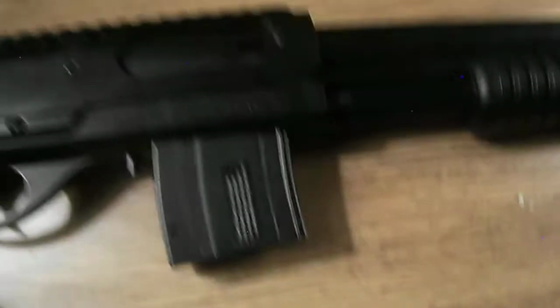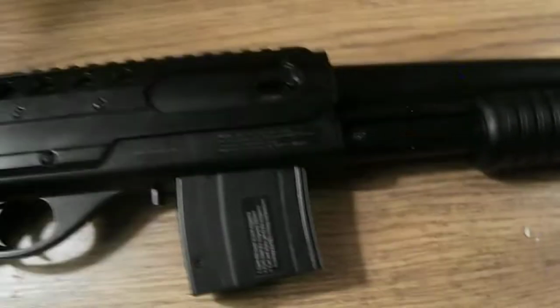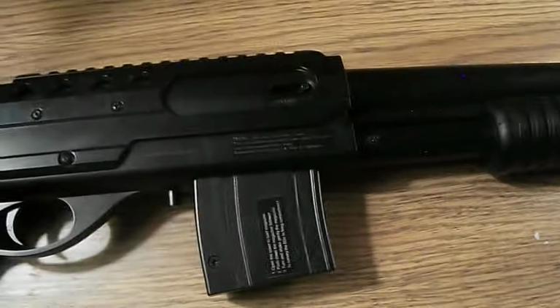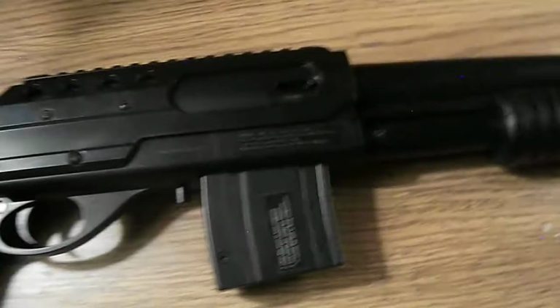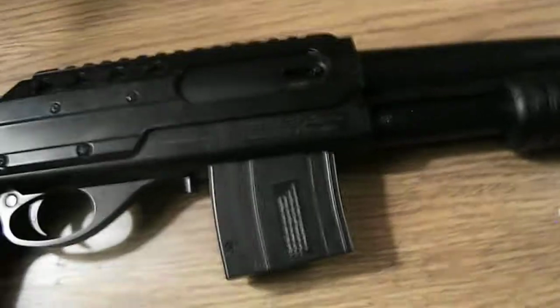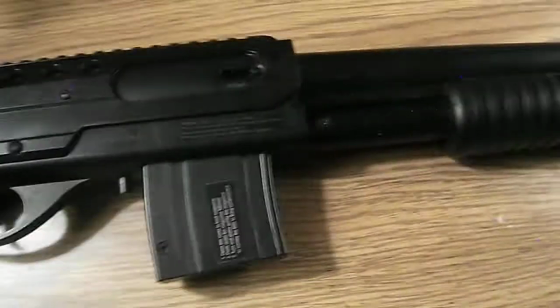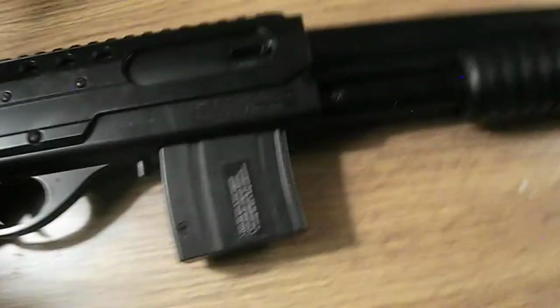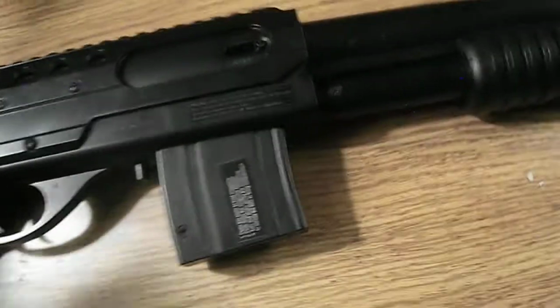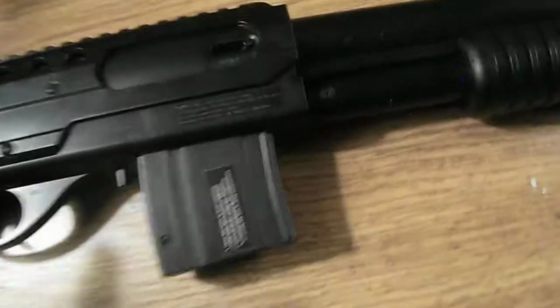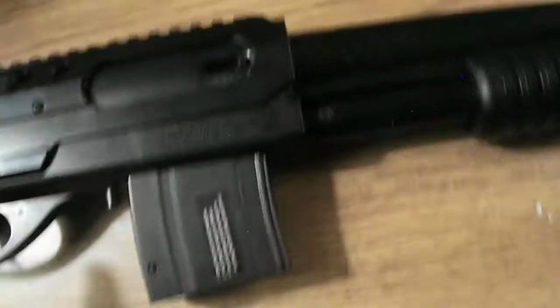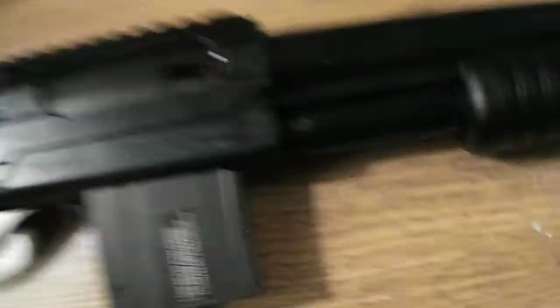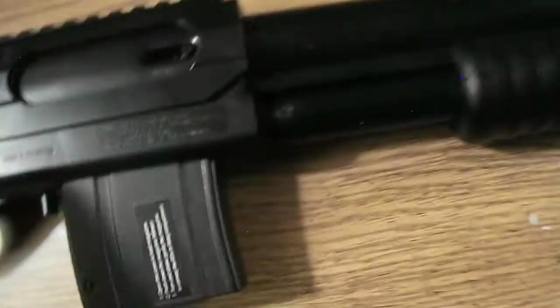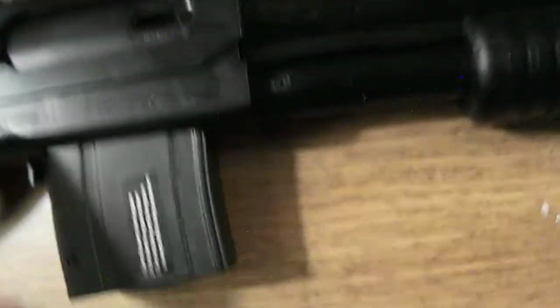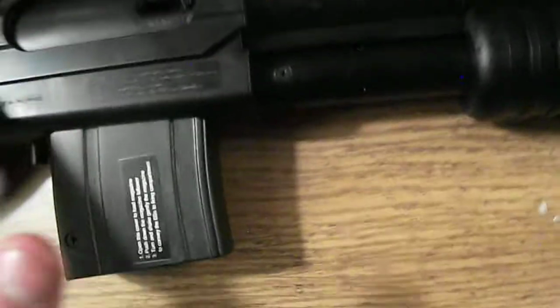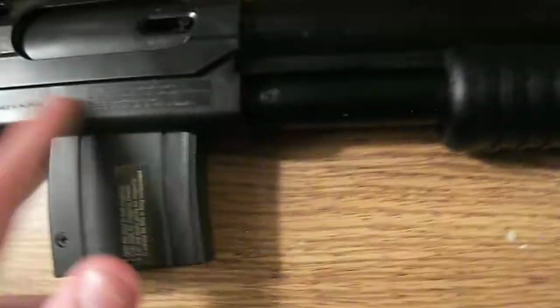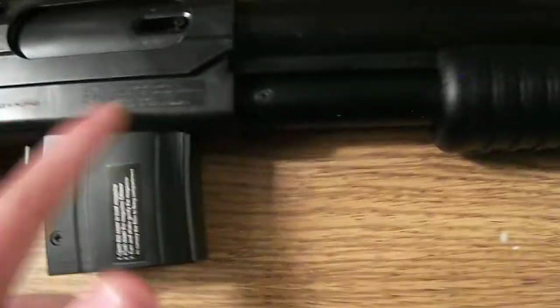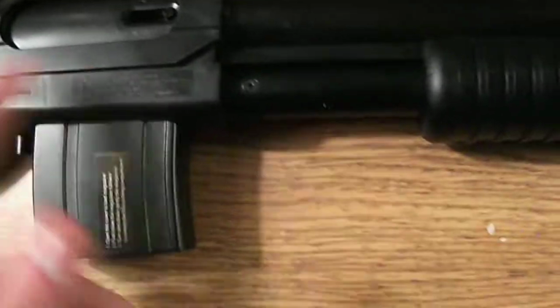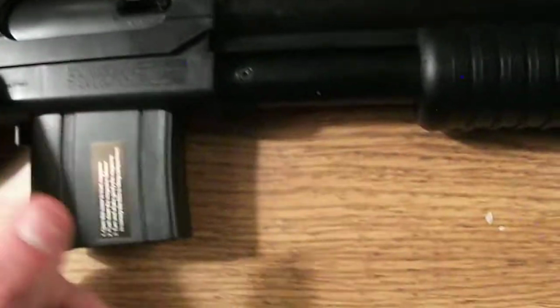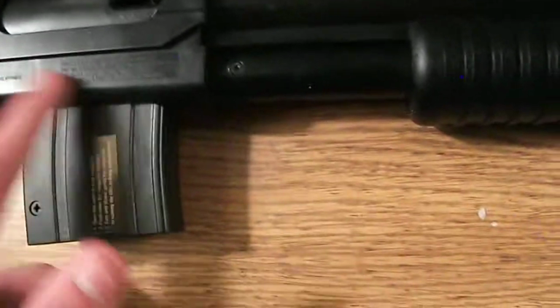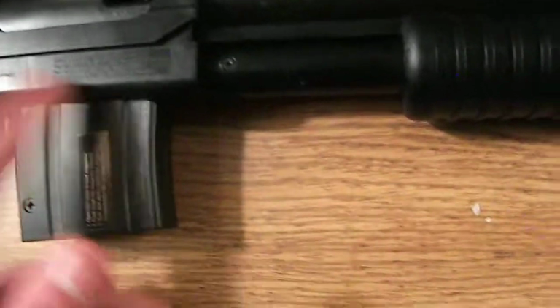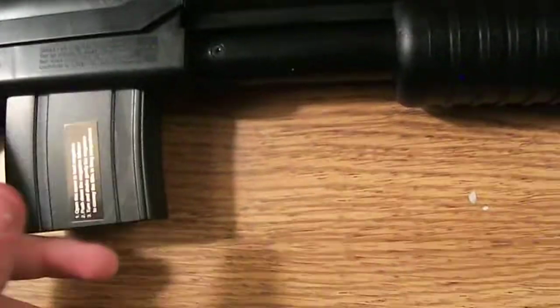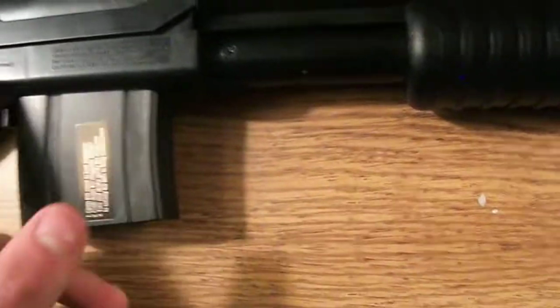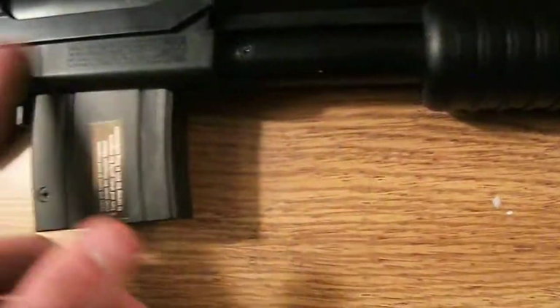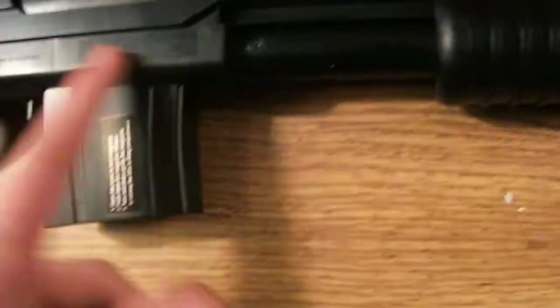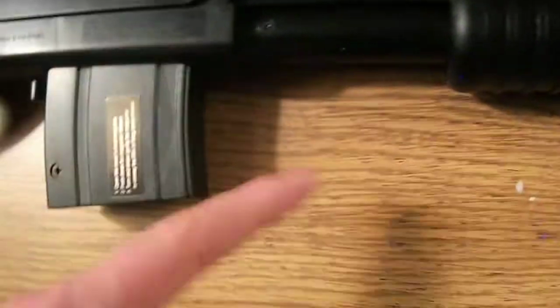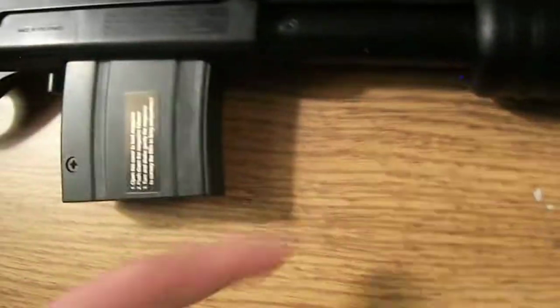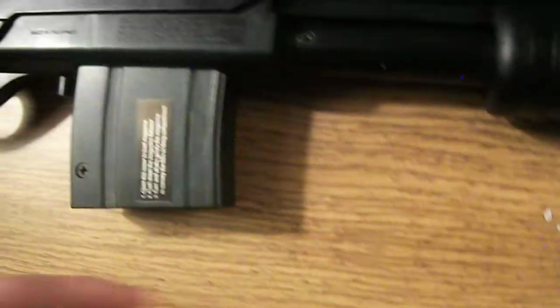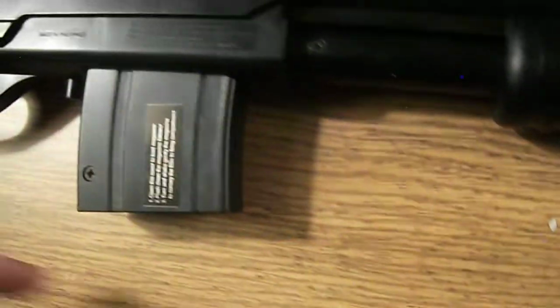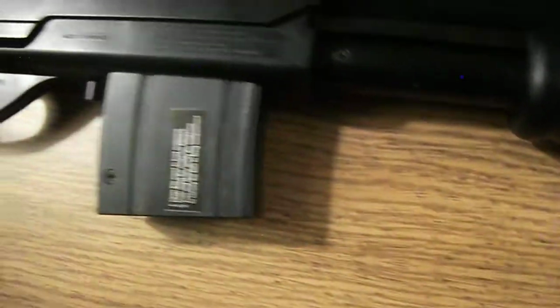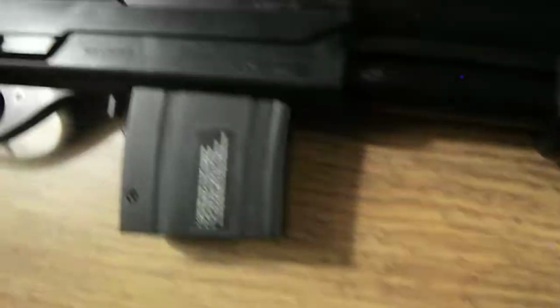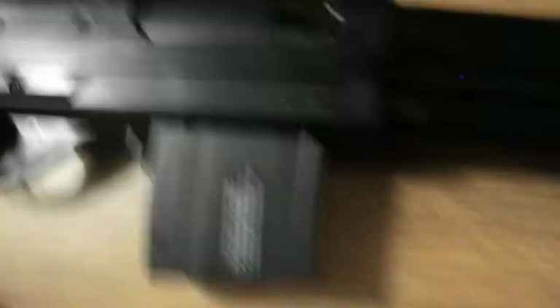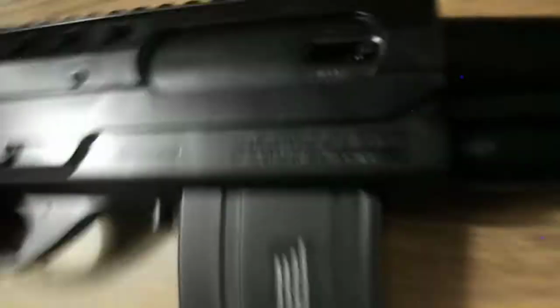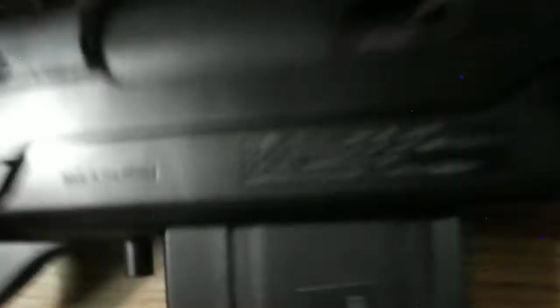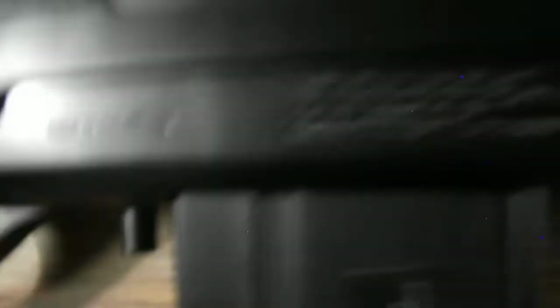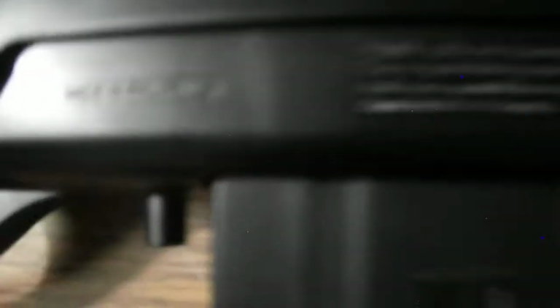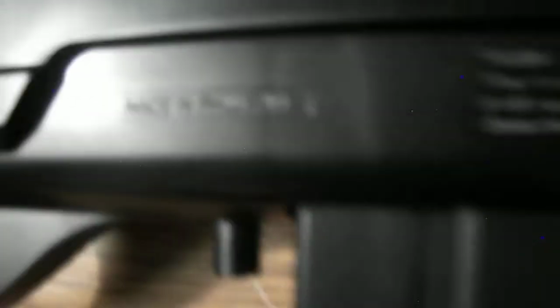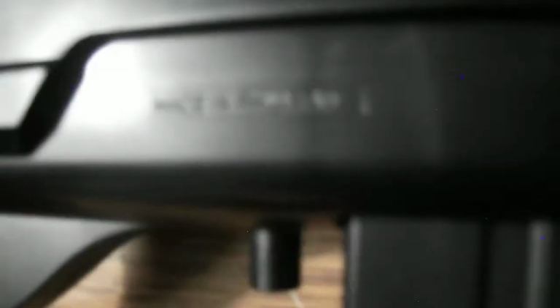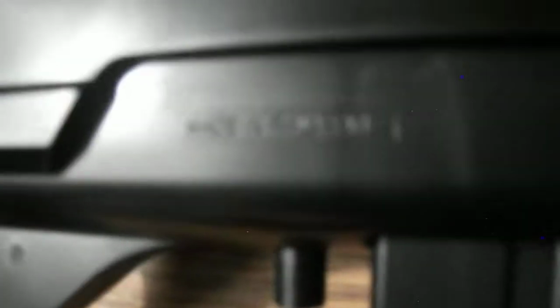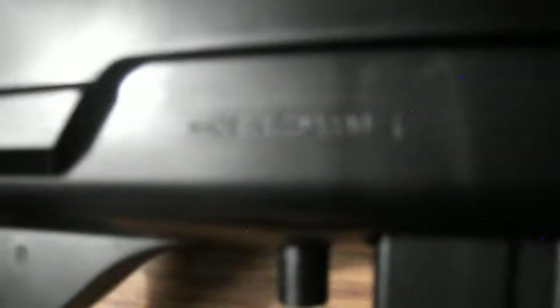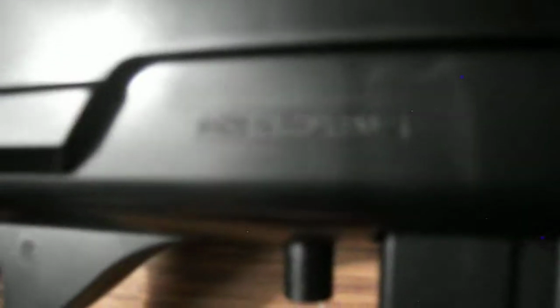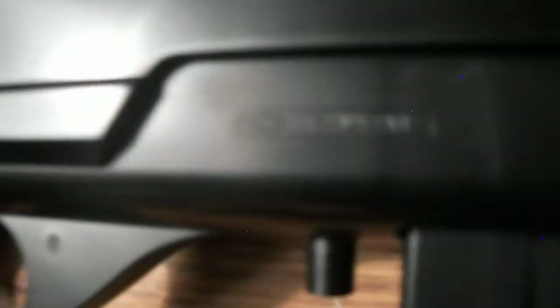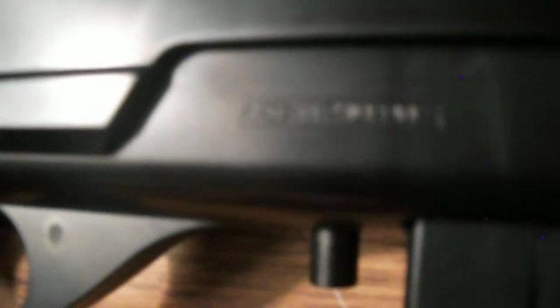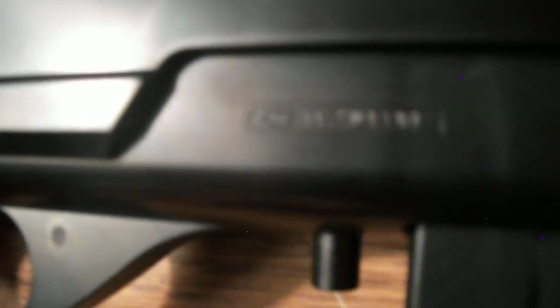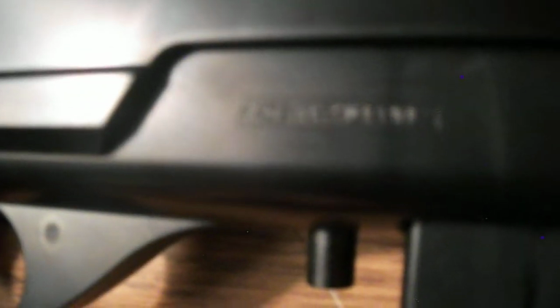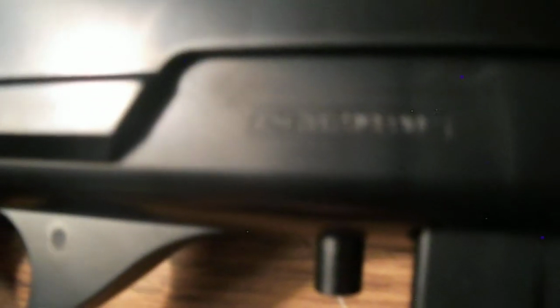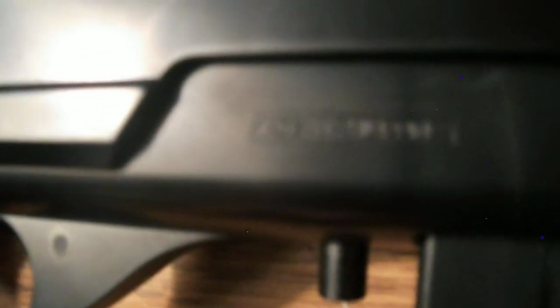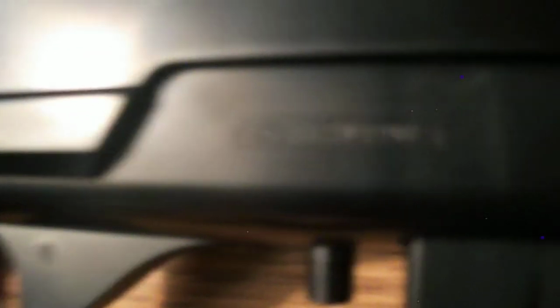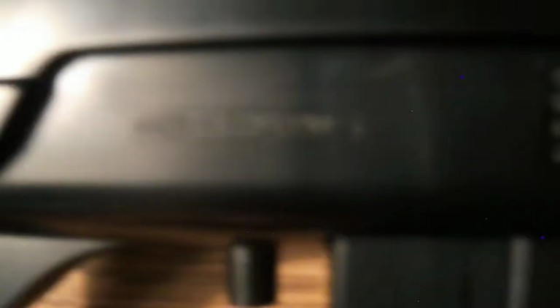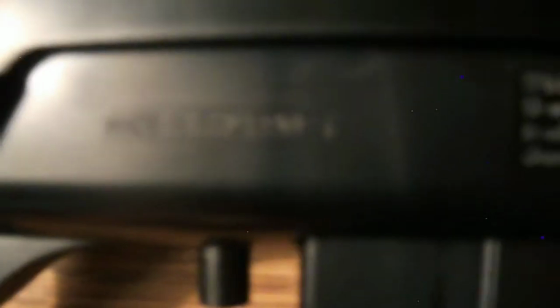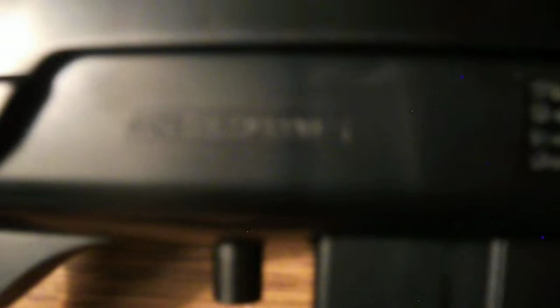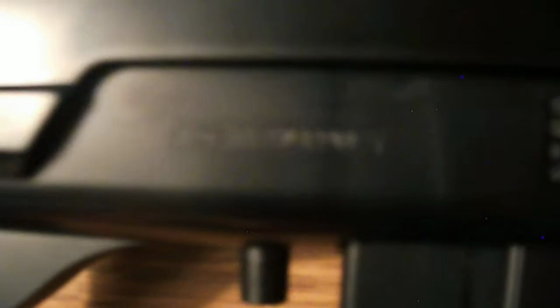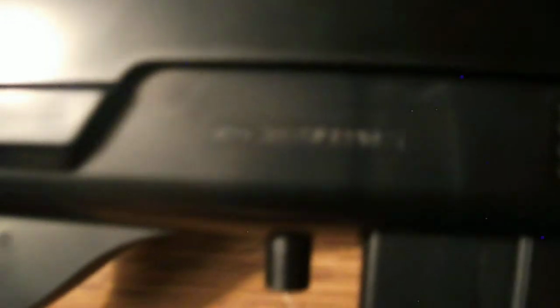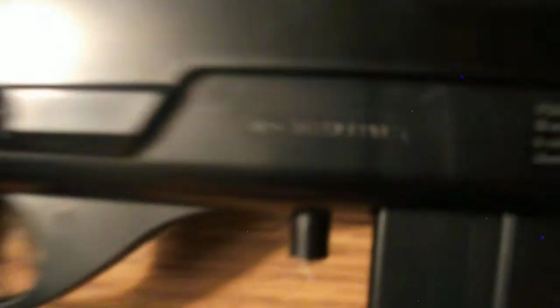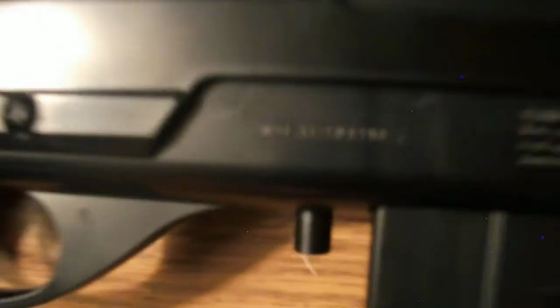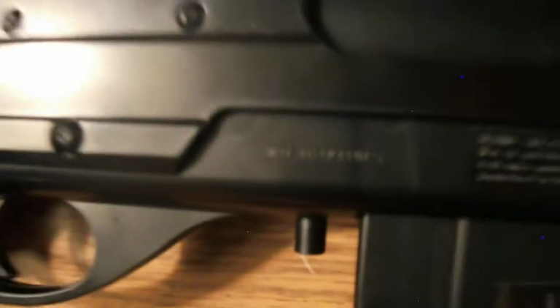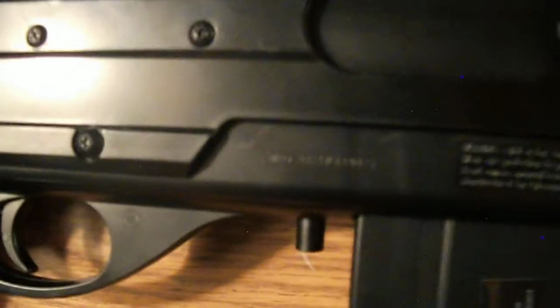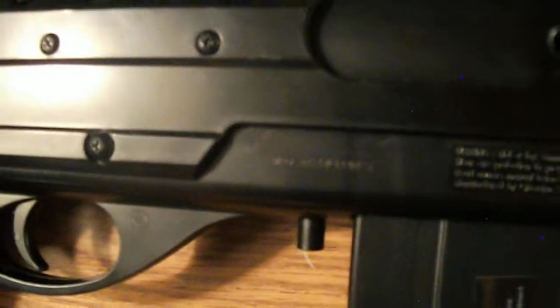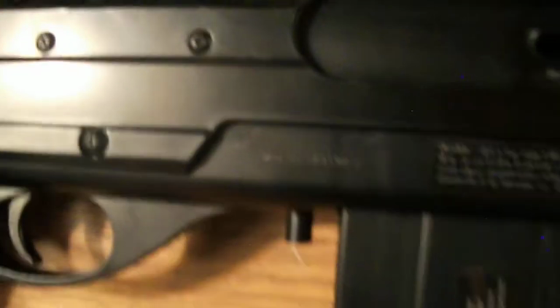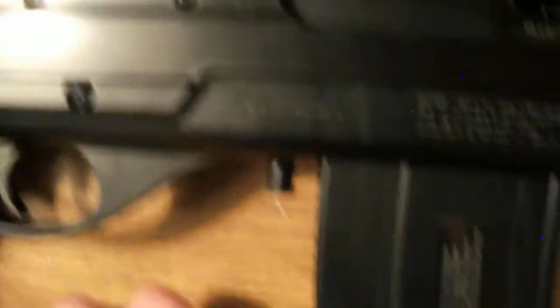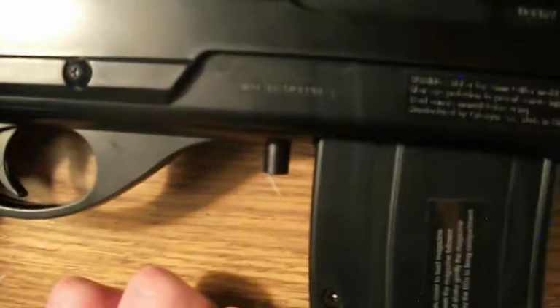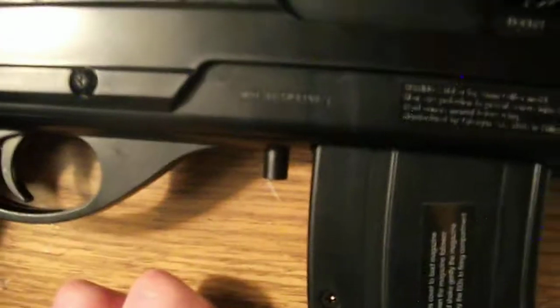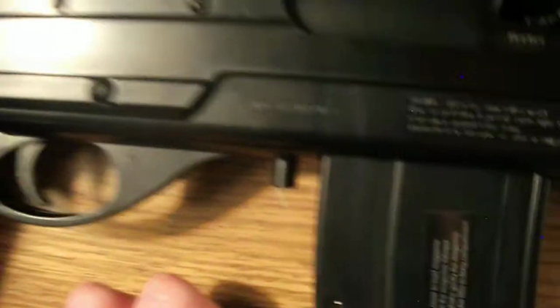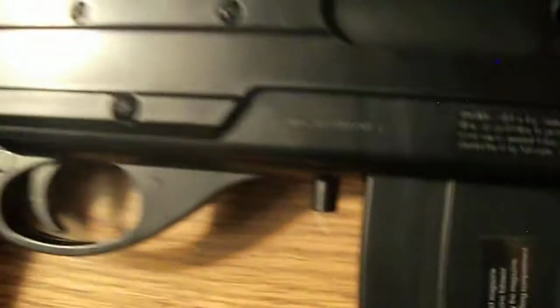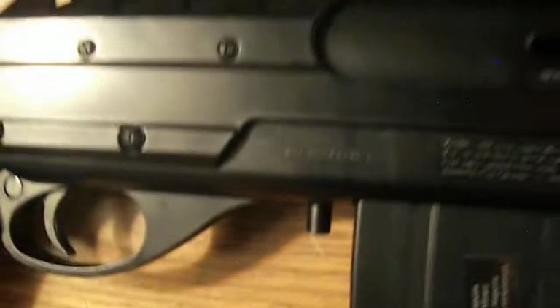This is a gun made in the Philippines, which is pretty rare. But if you look, it says Philippines — you probably can't see it on this camera.